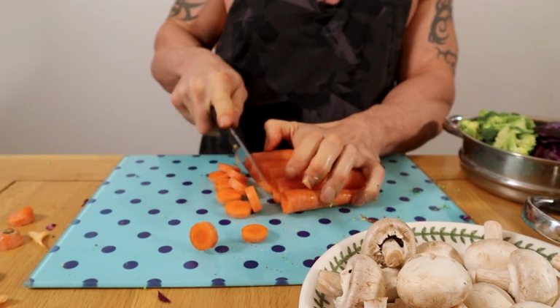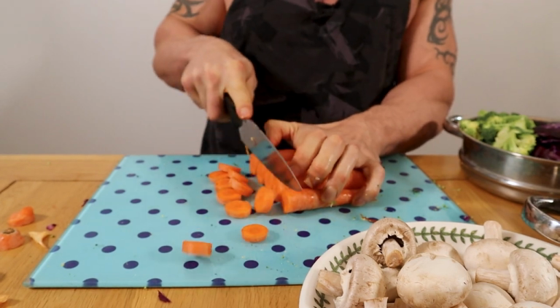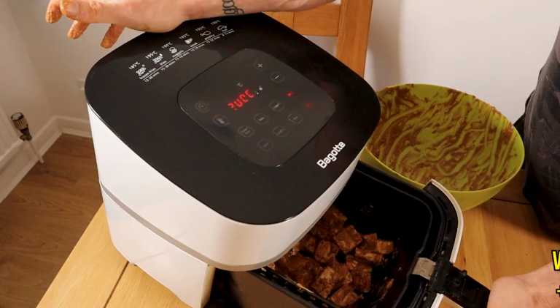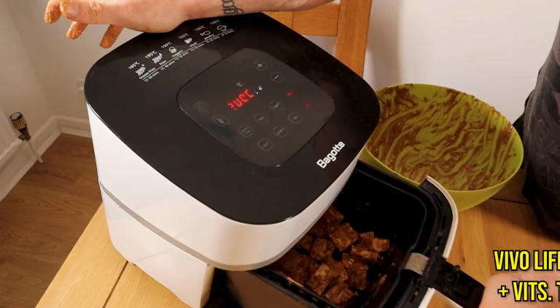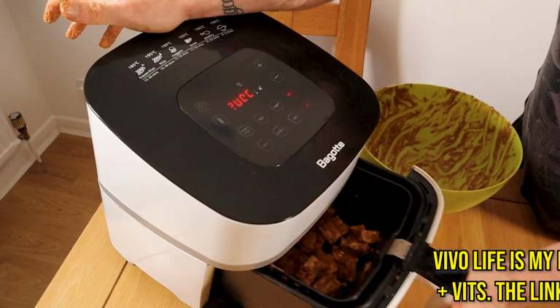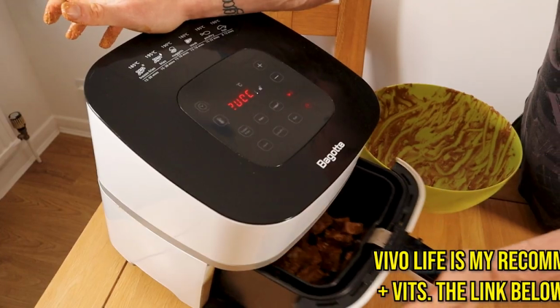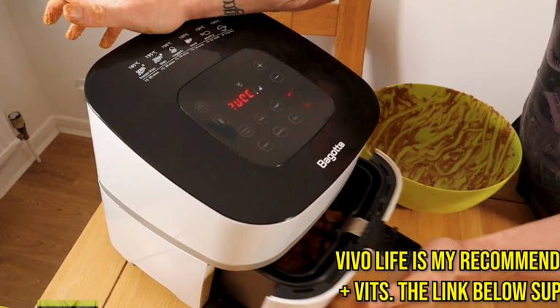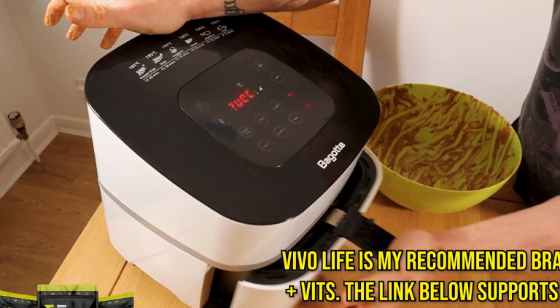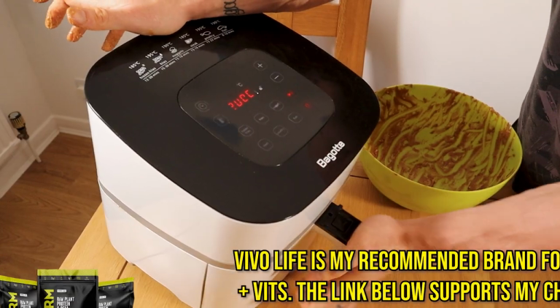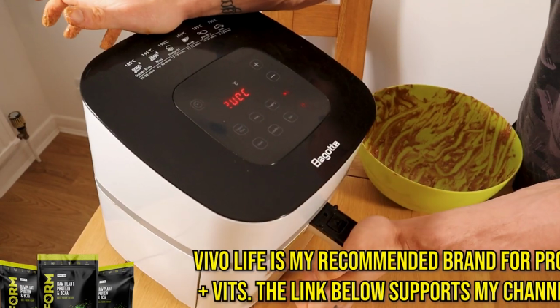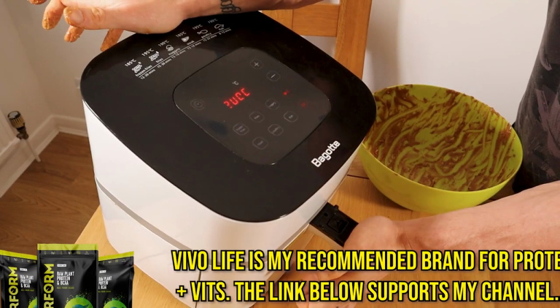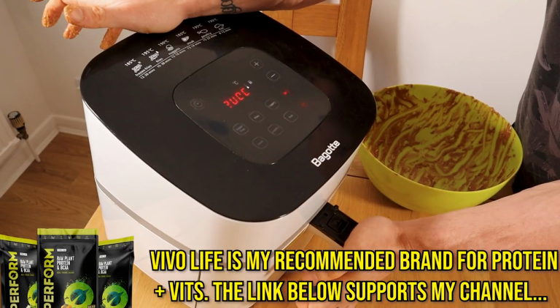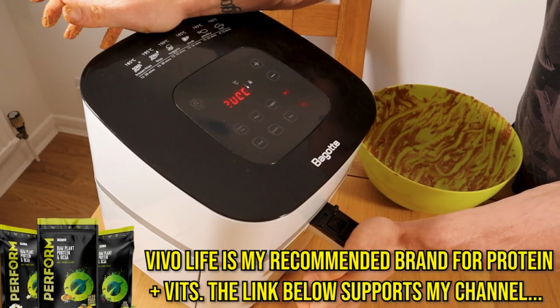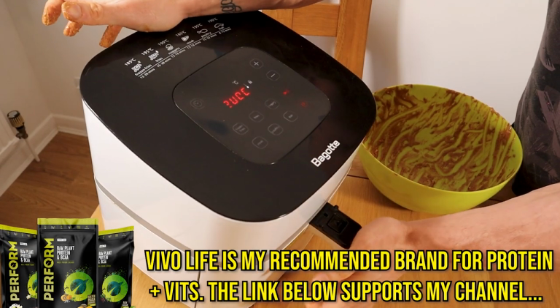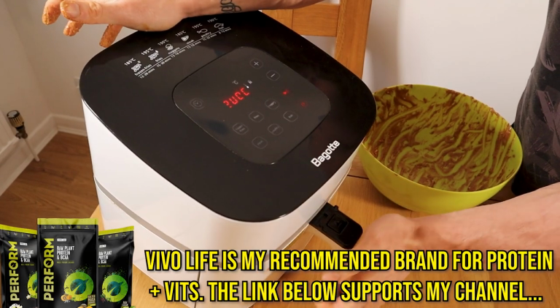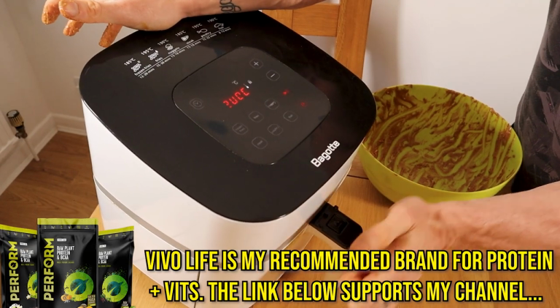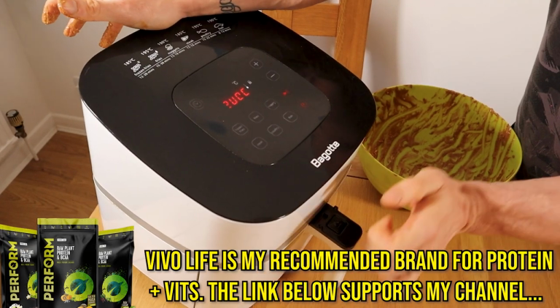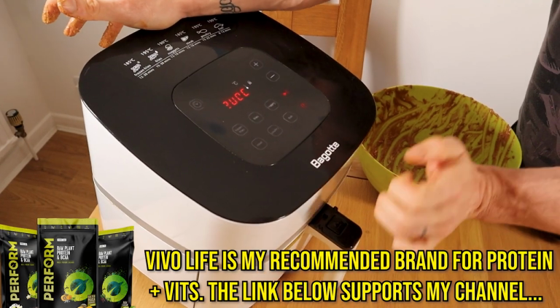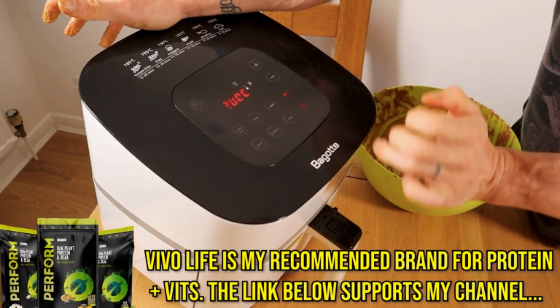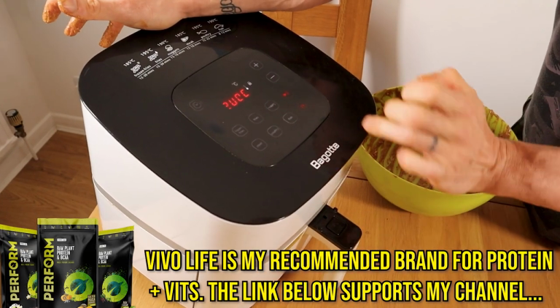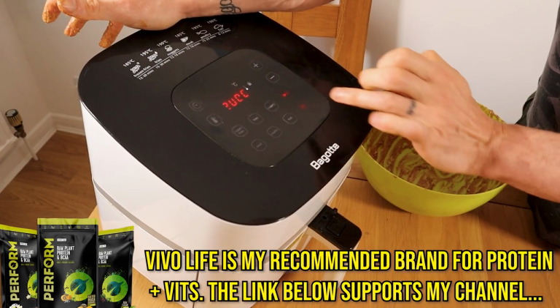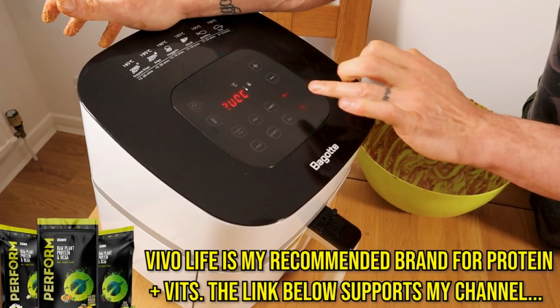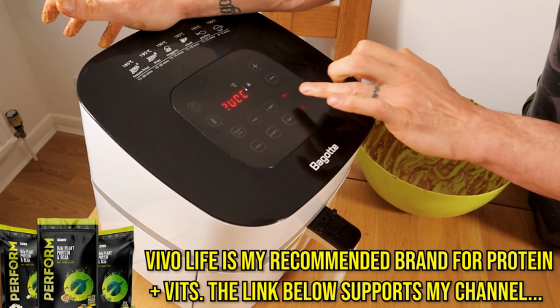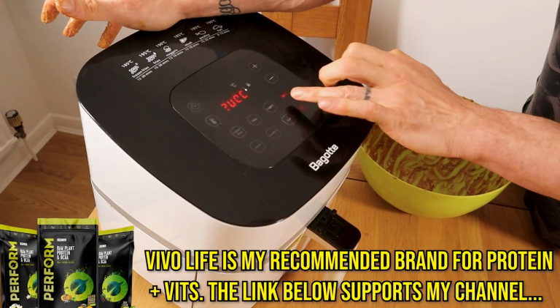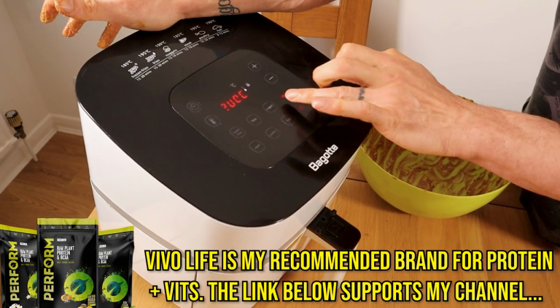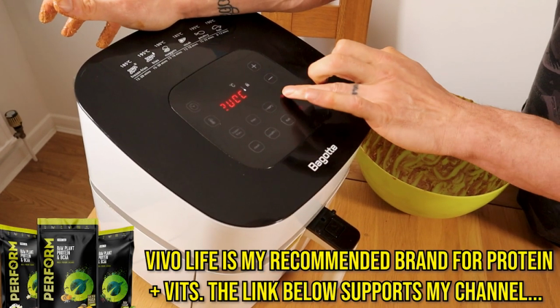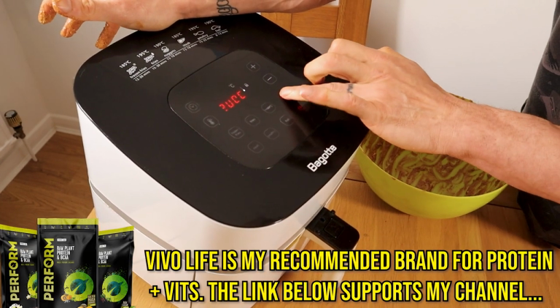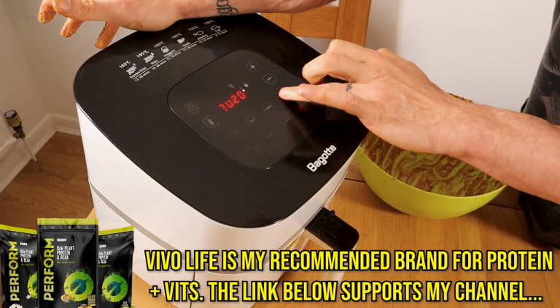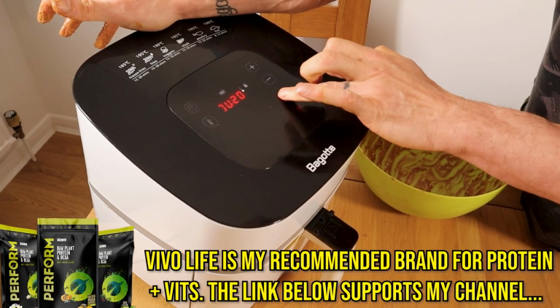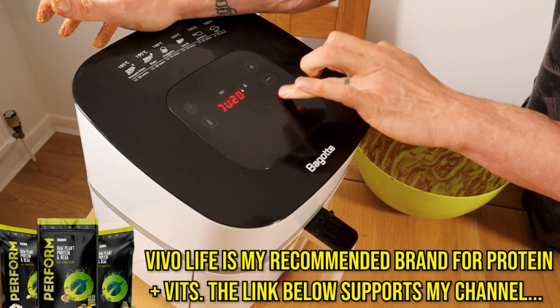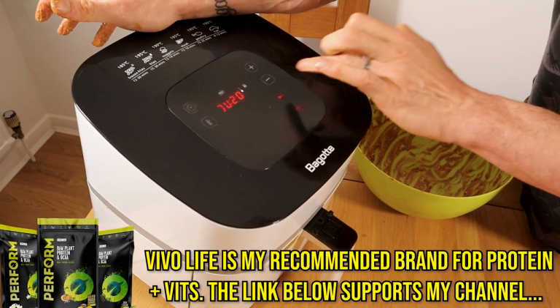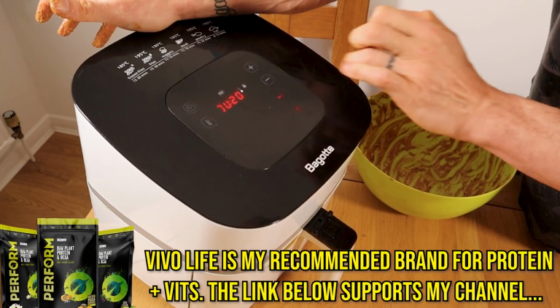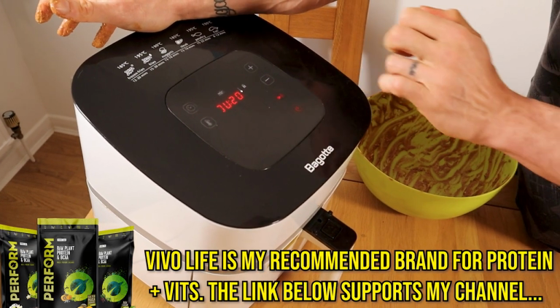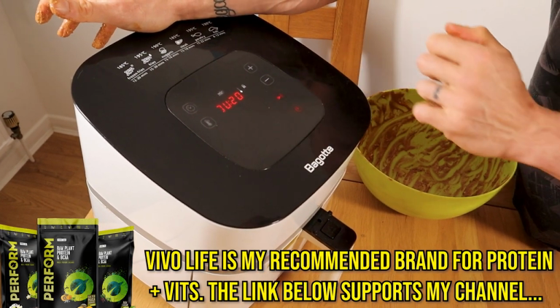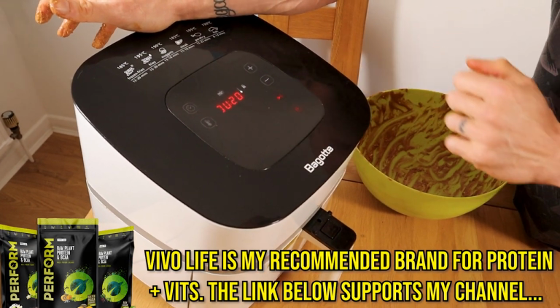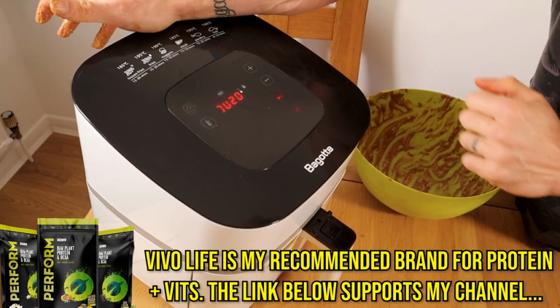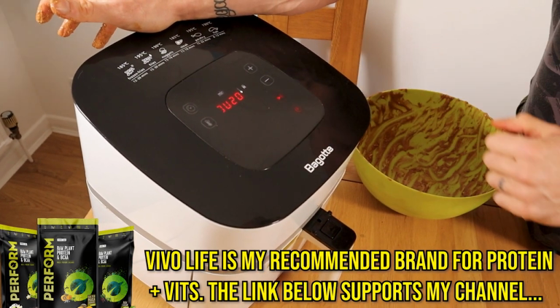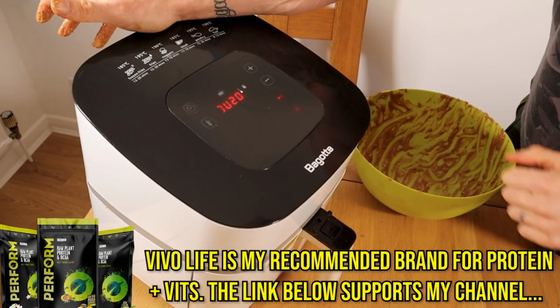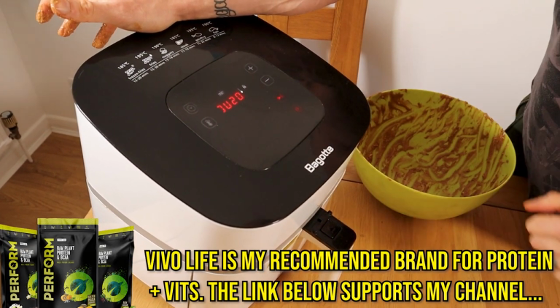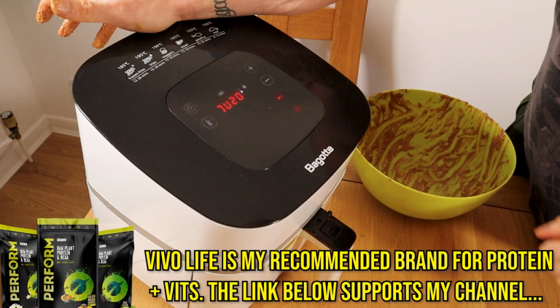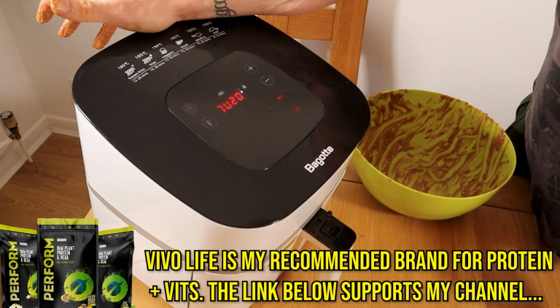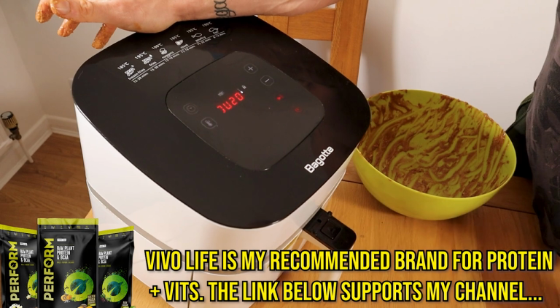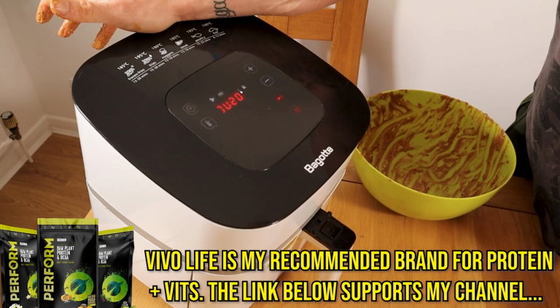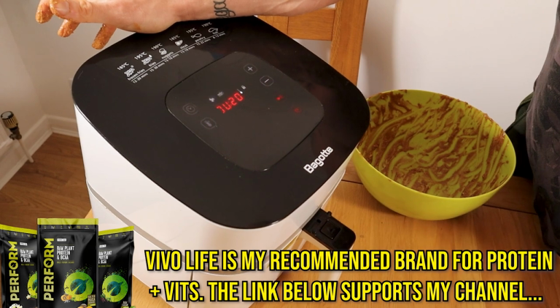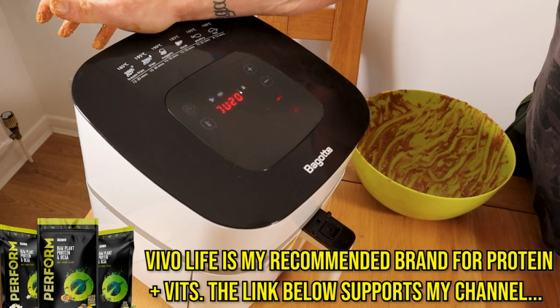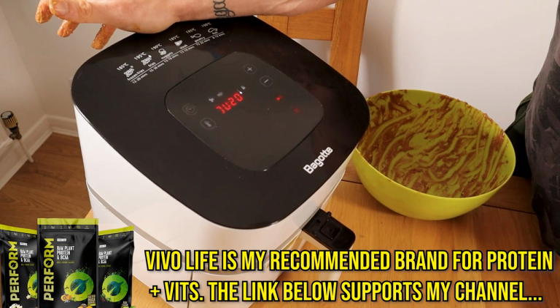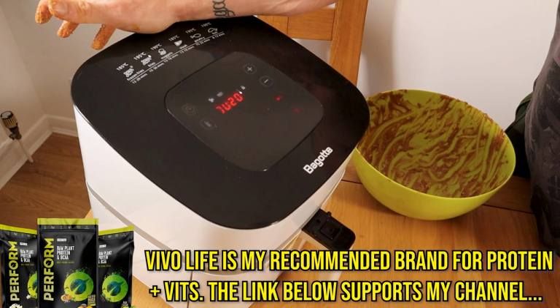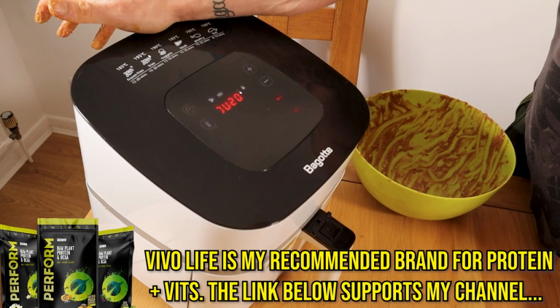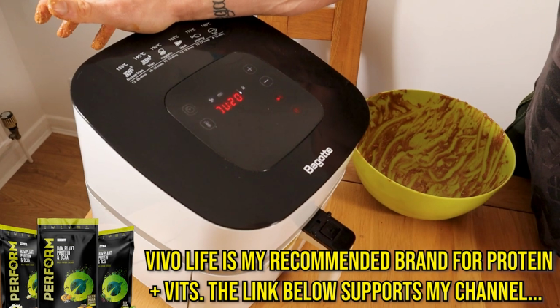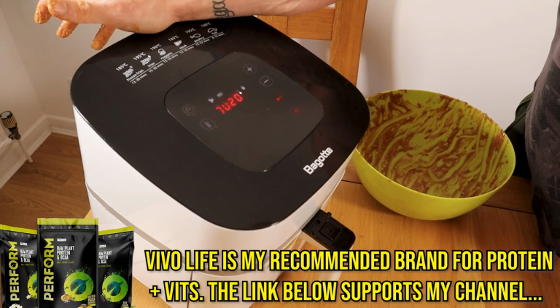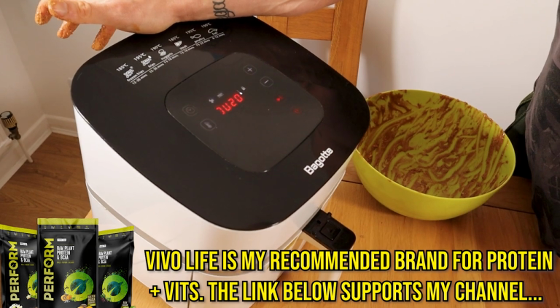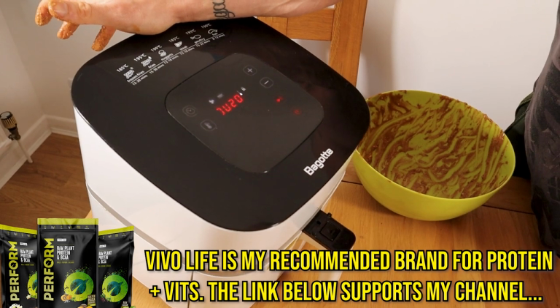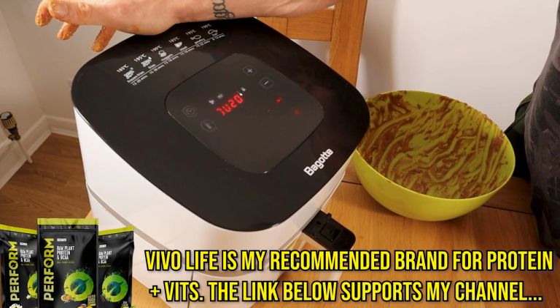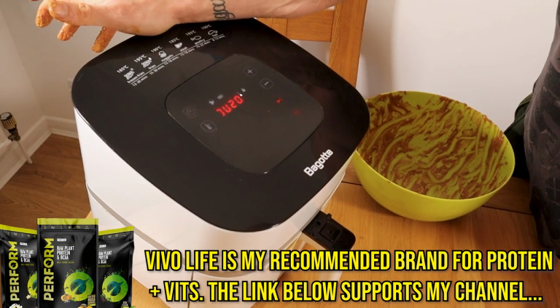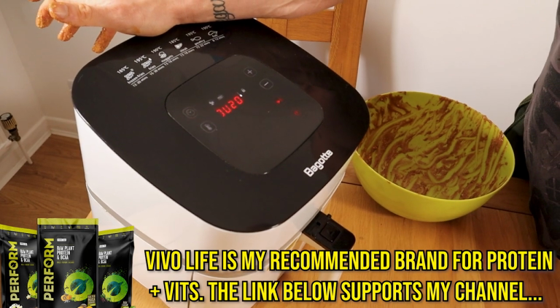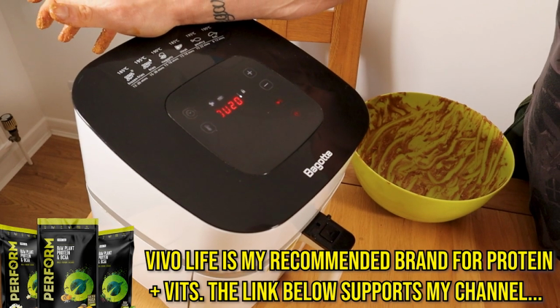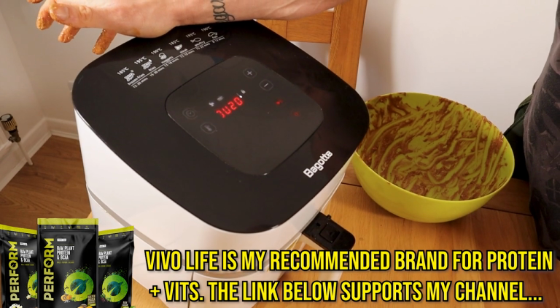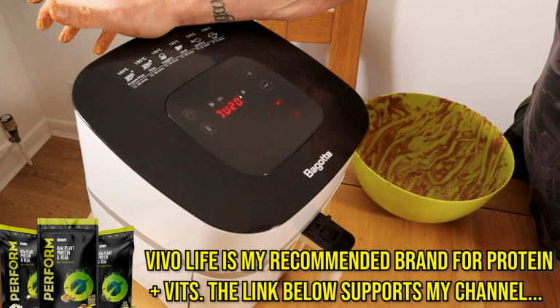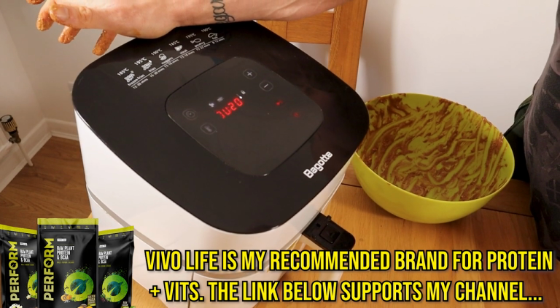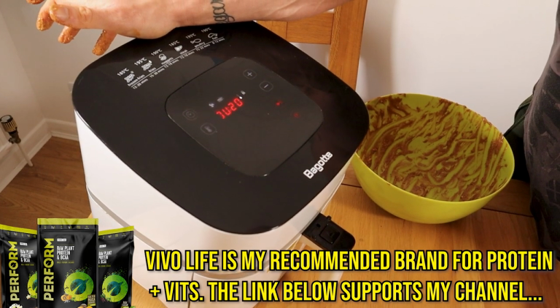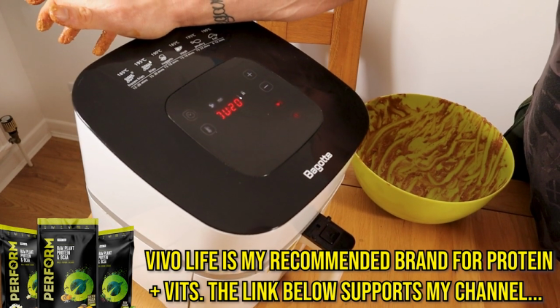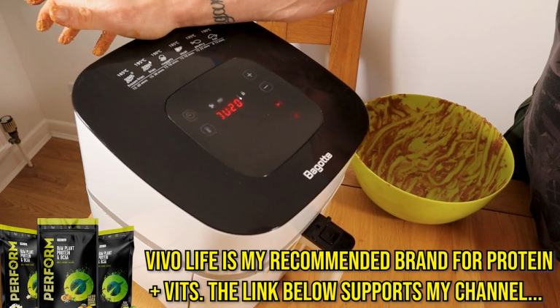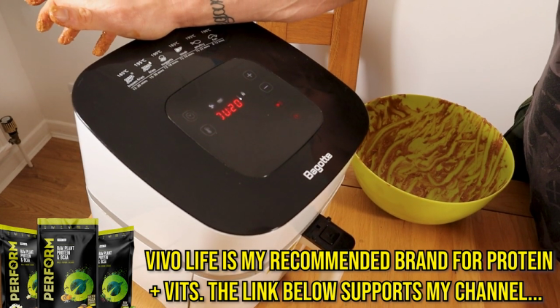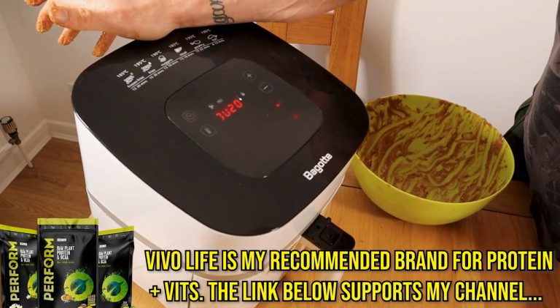Get the tofu on to cook at 200 degrees Celsius — that's 400 in Fahrenheit — for 20 minutes in the air fryer or 25 minutes in the oven.